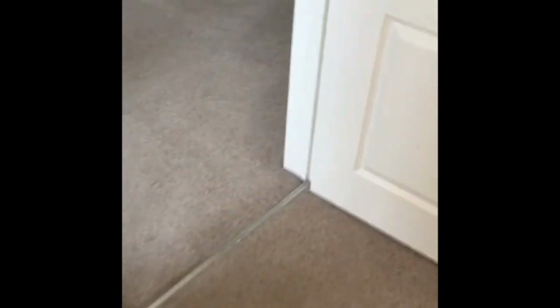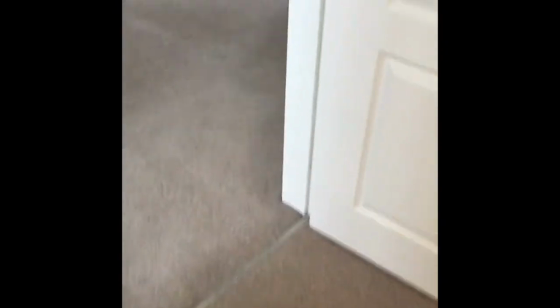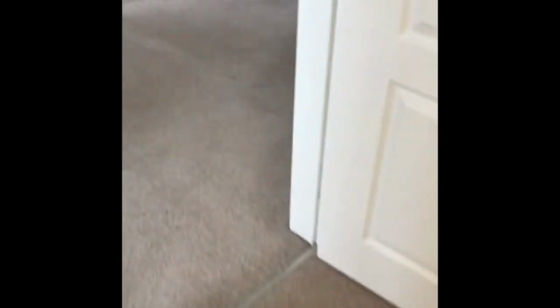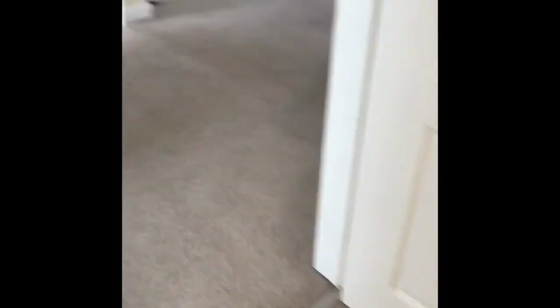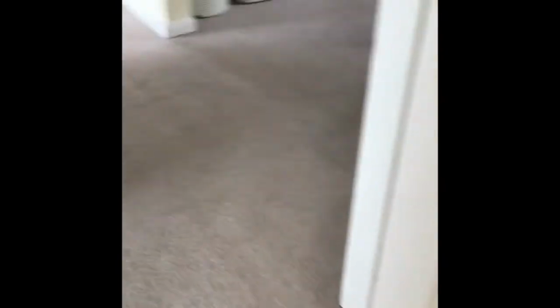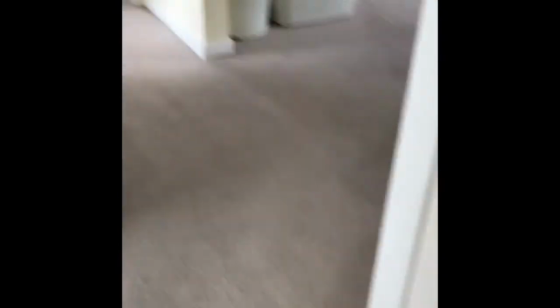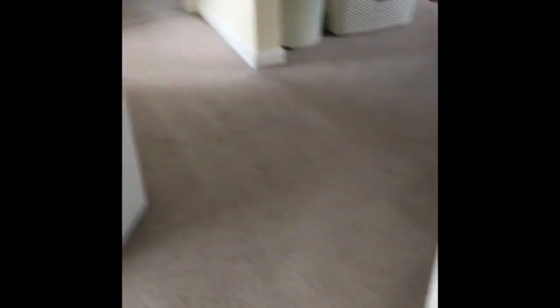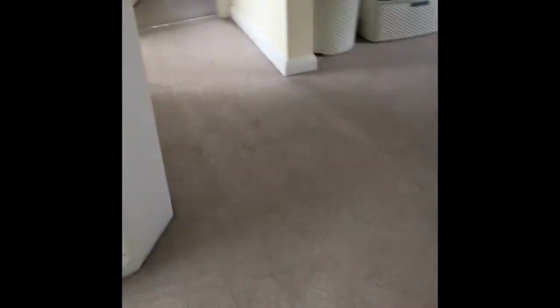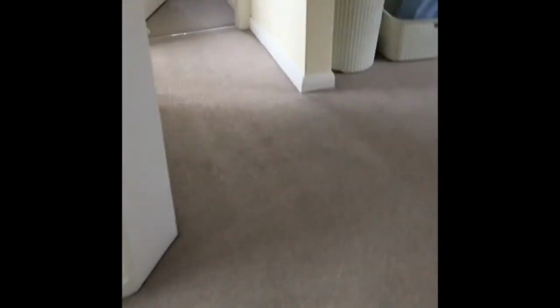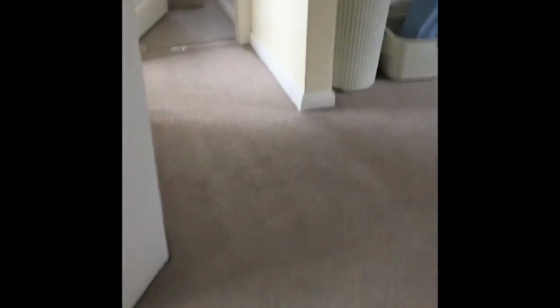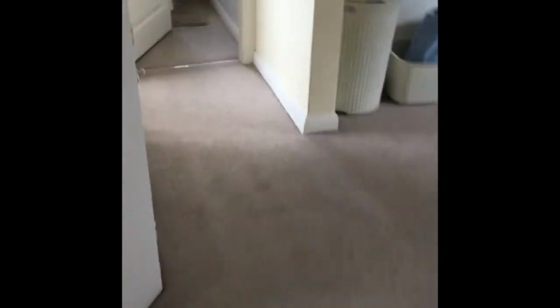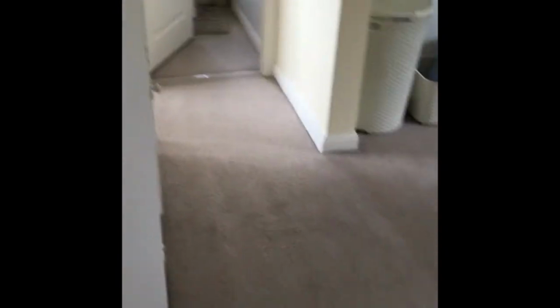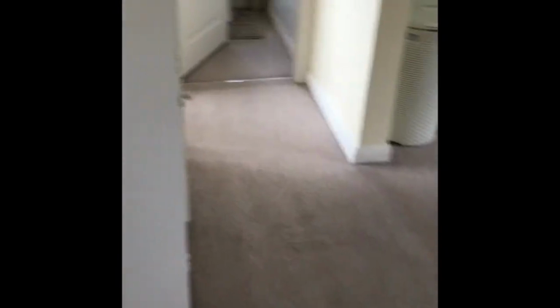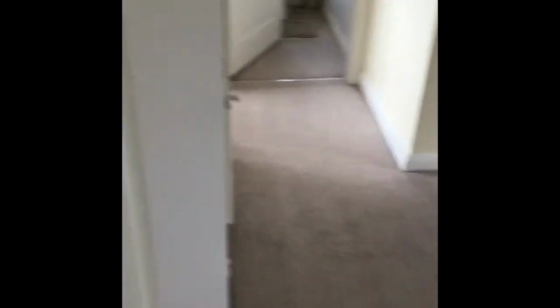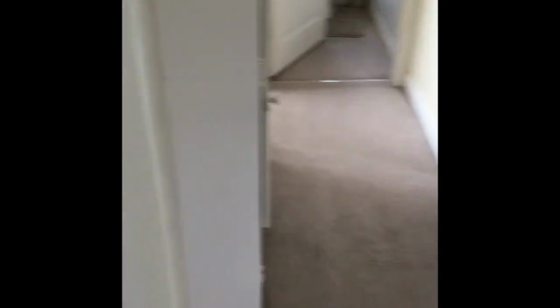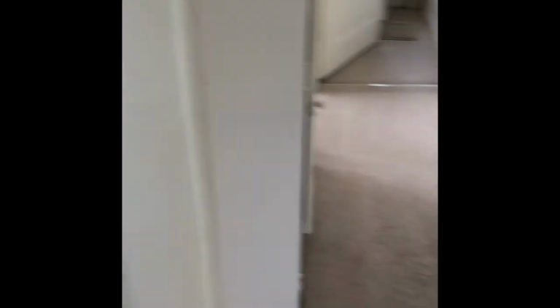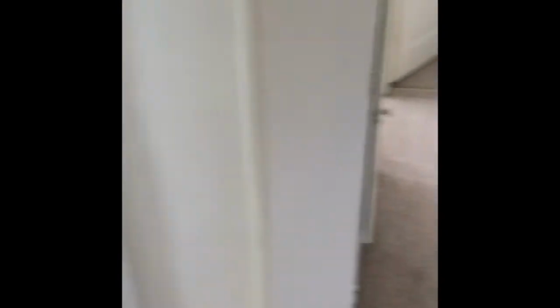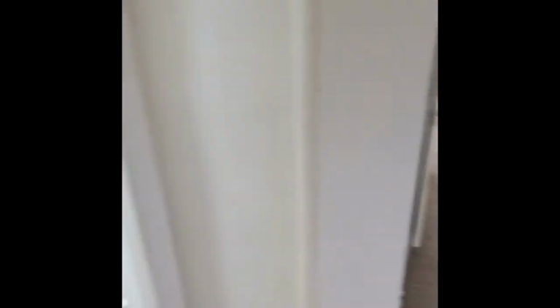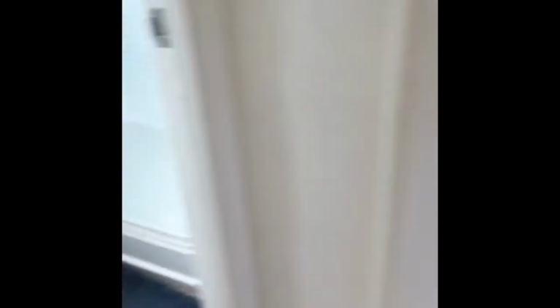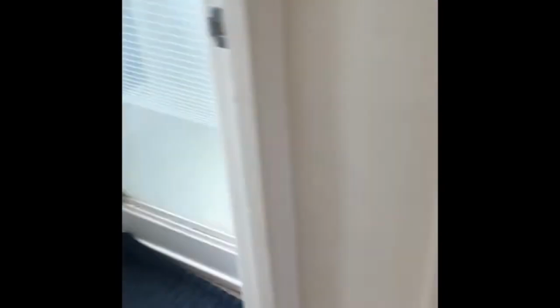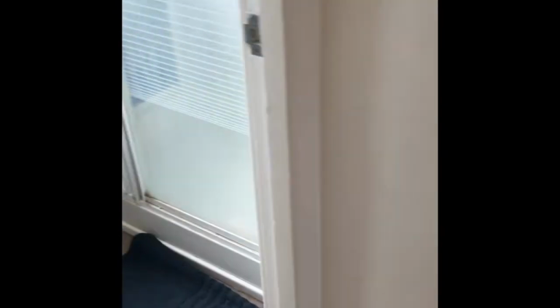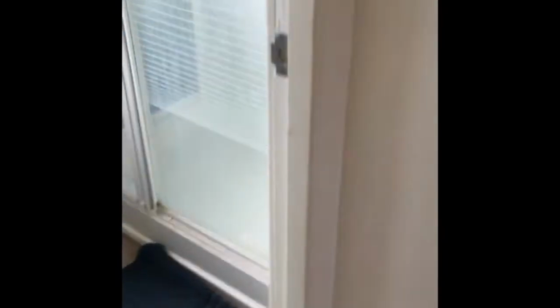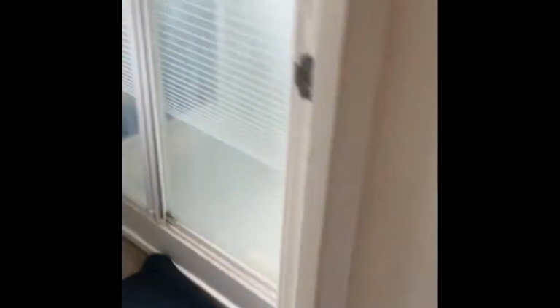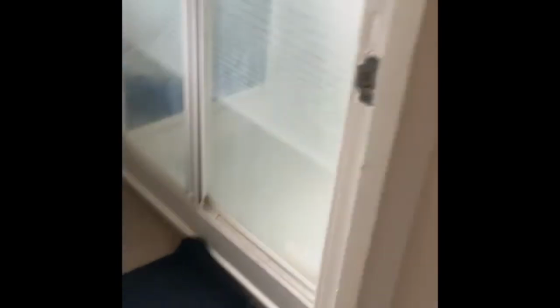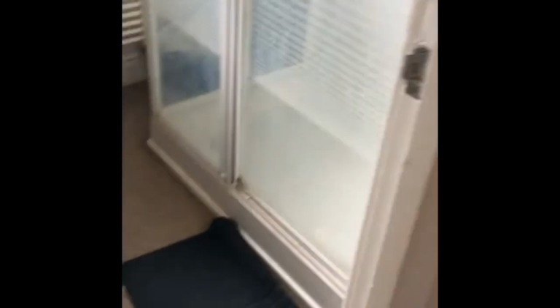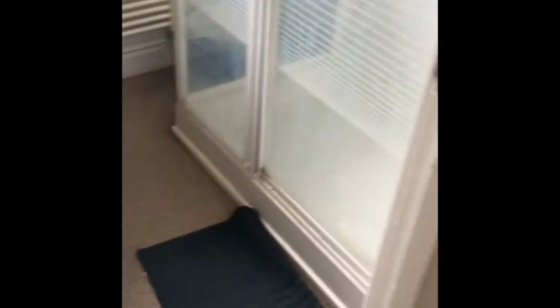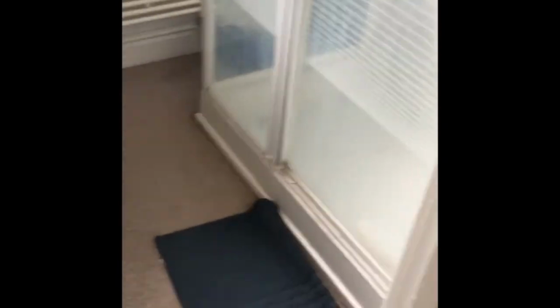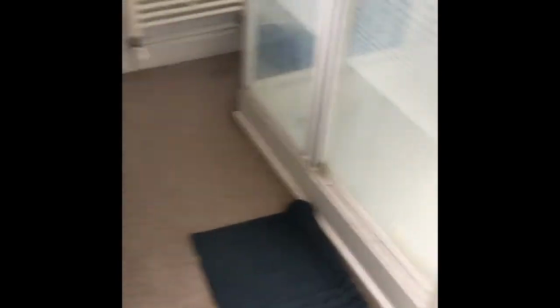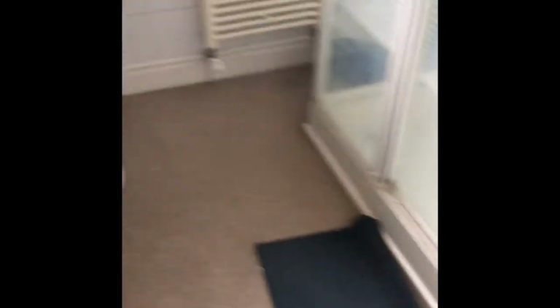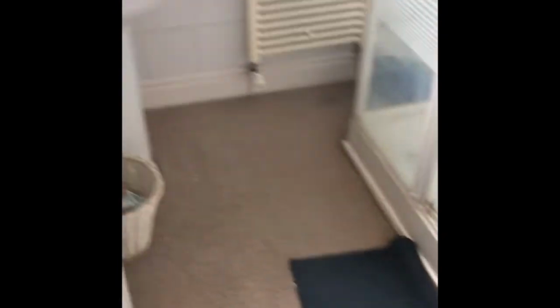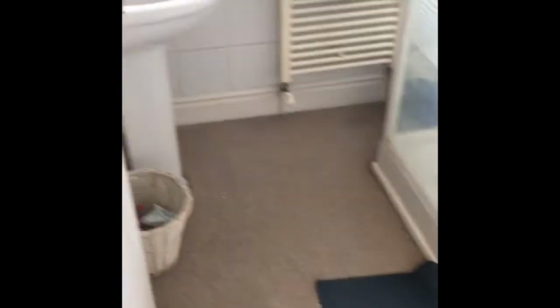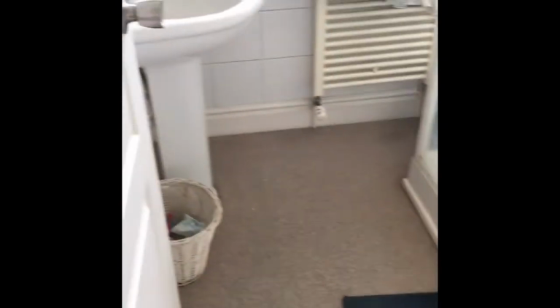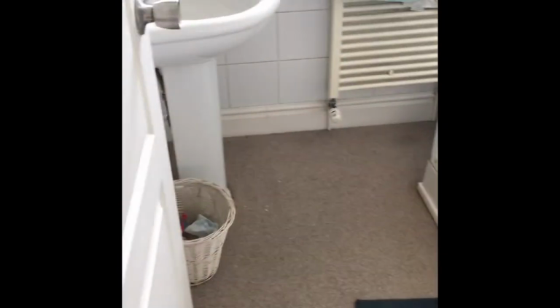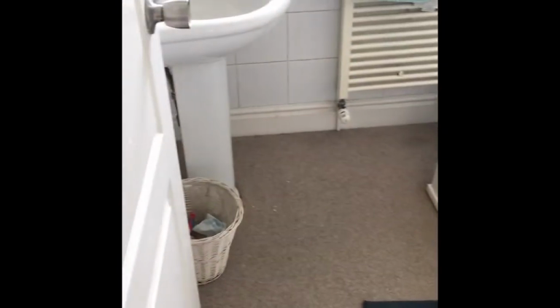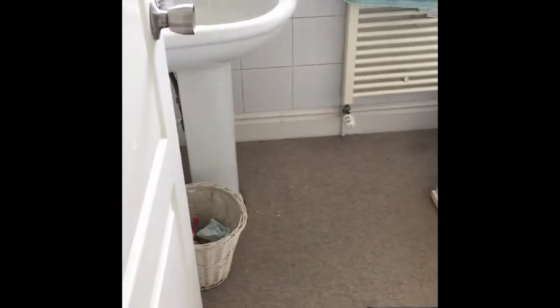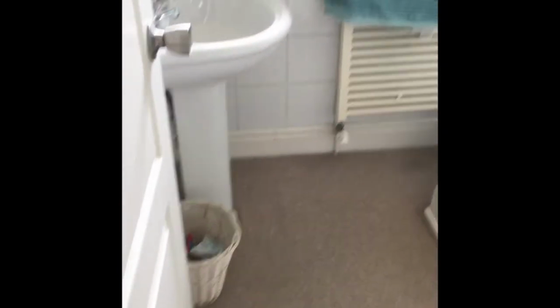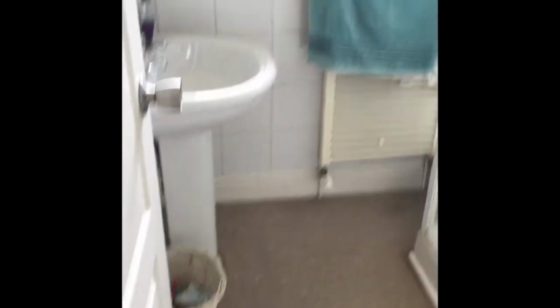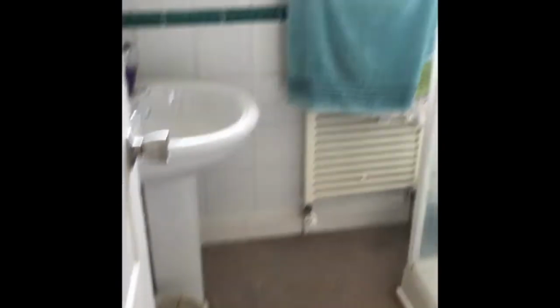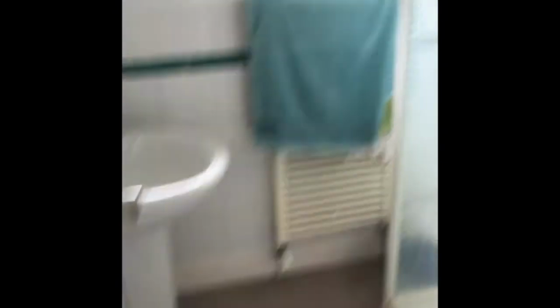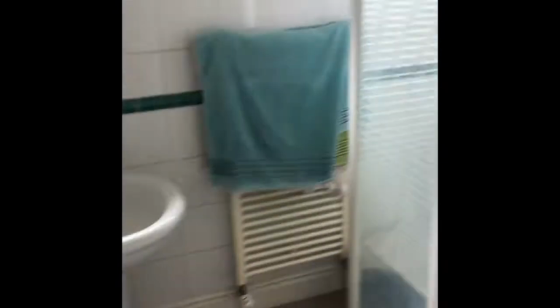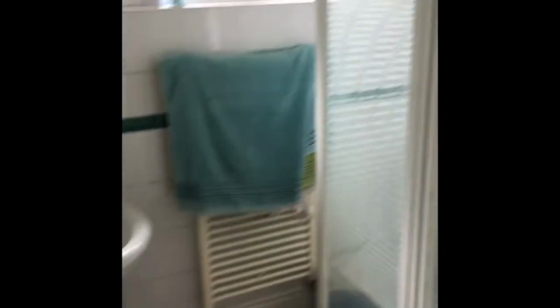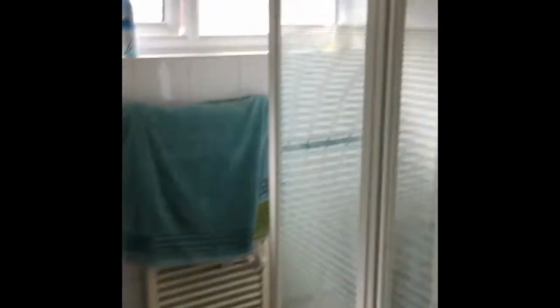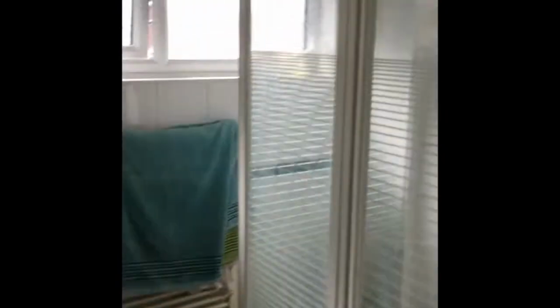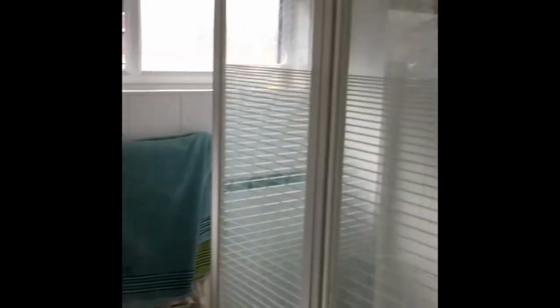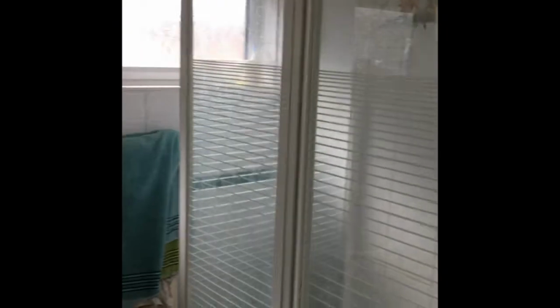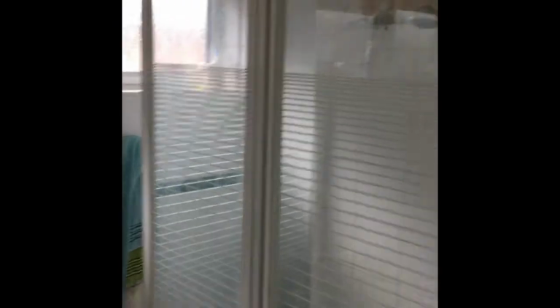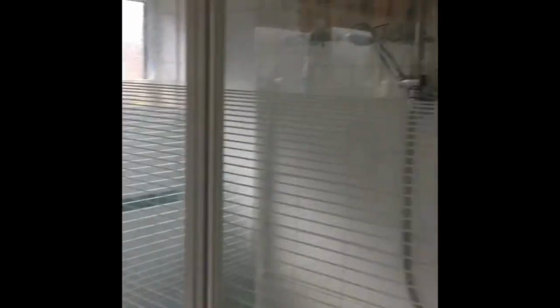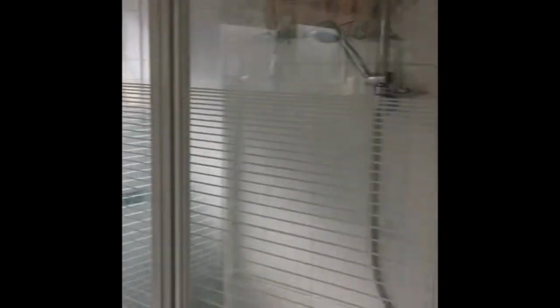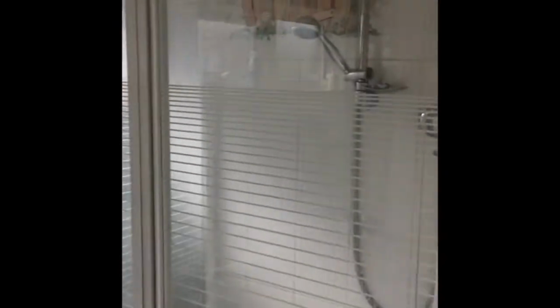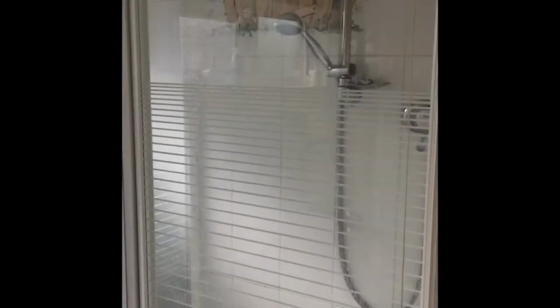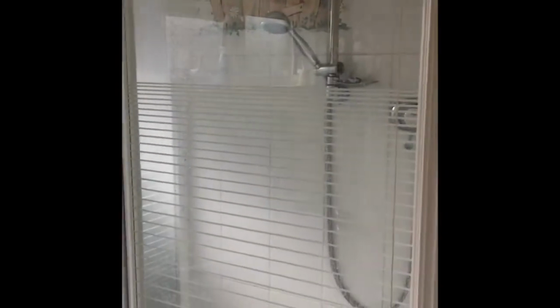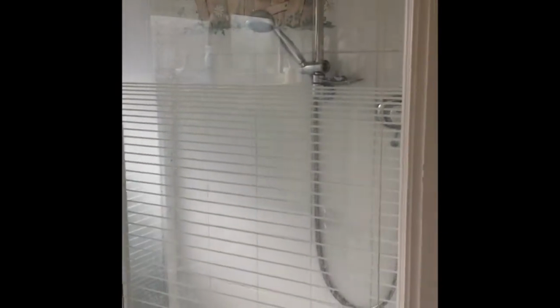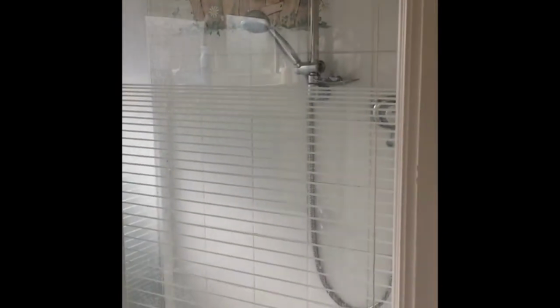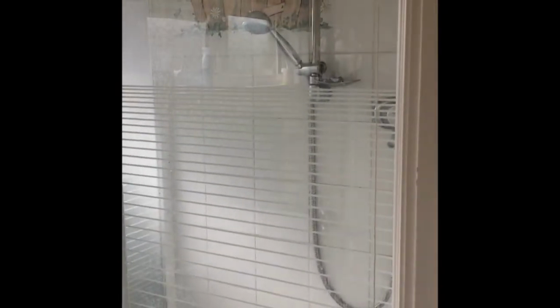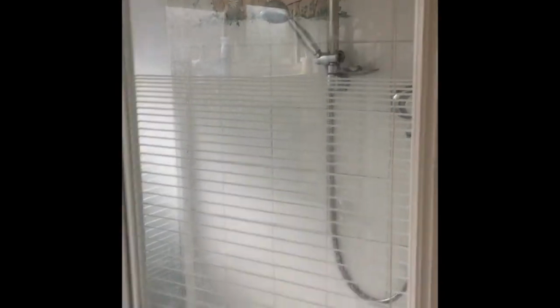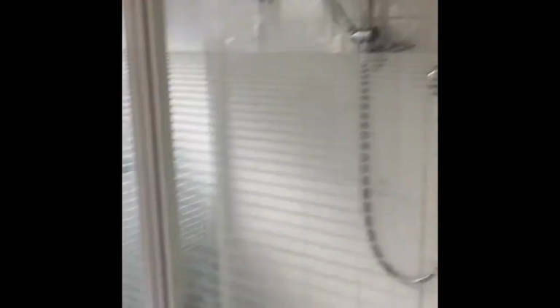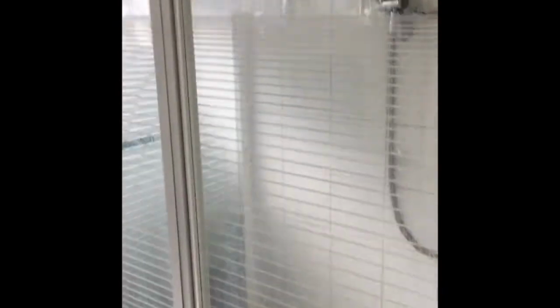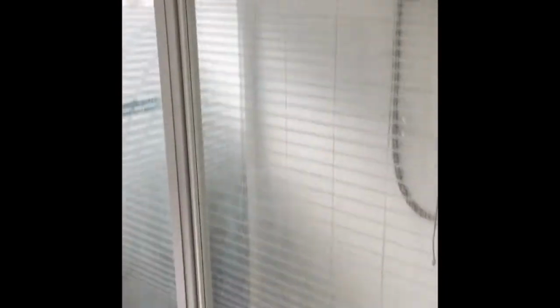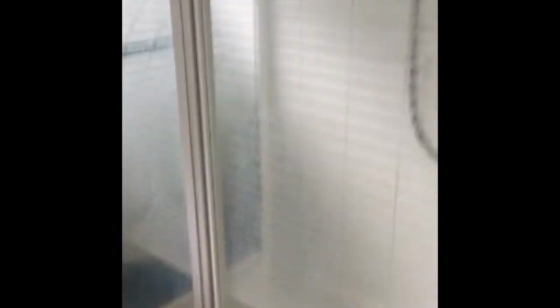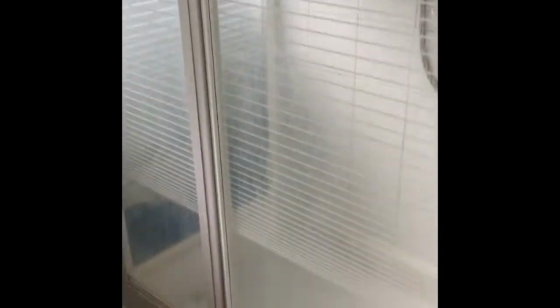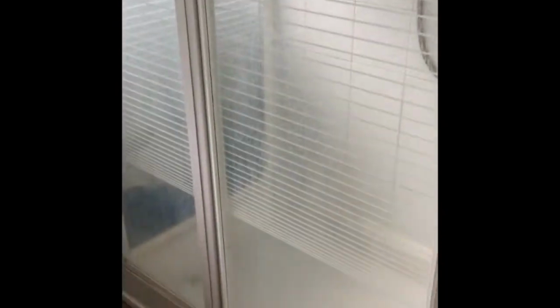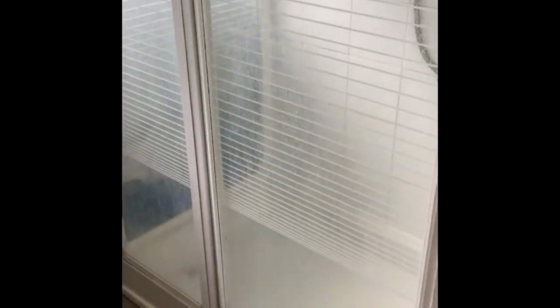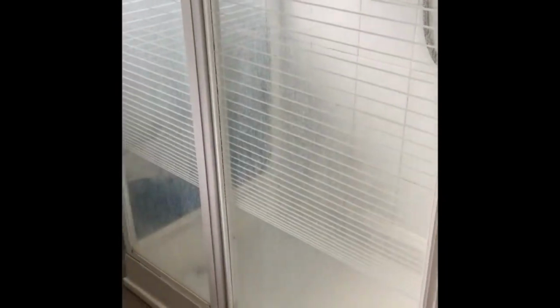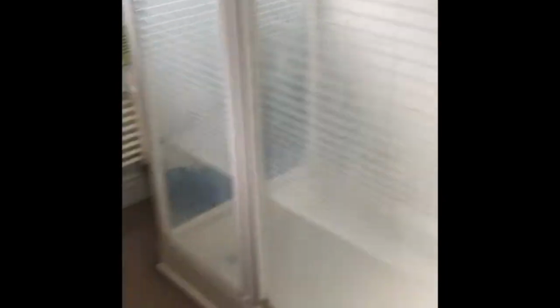Going back through, you have another shower room here, plumbed in, with a double shower.